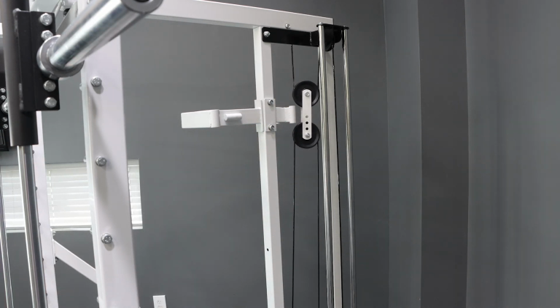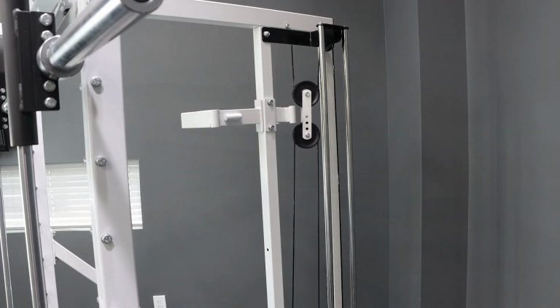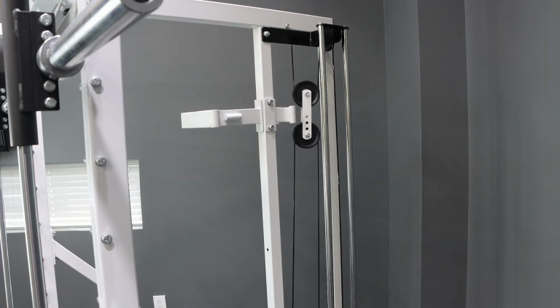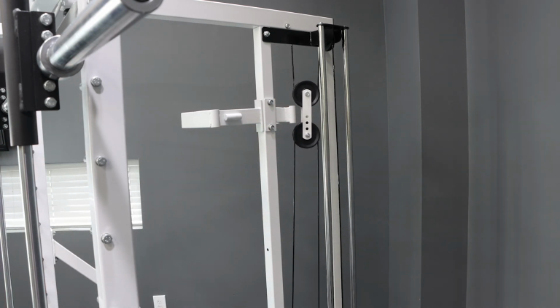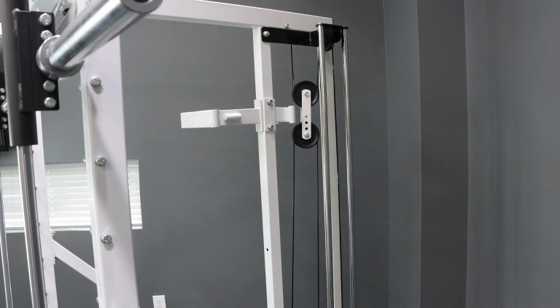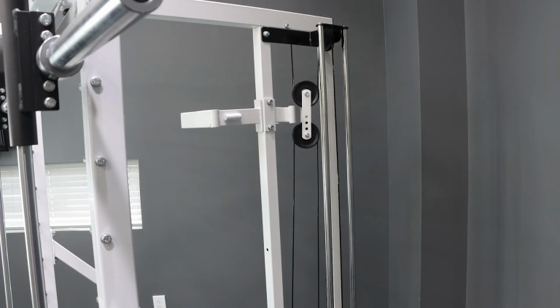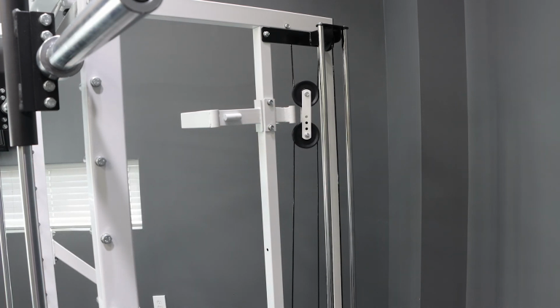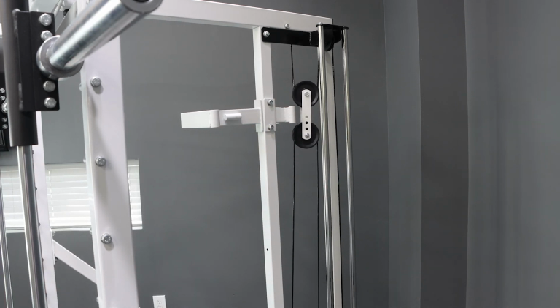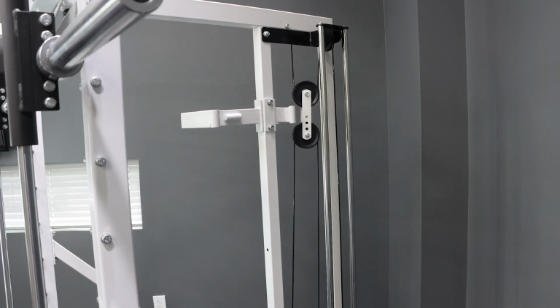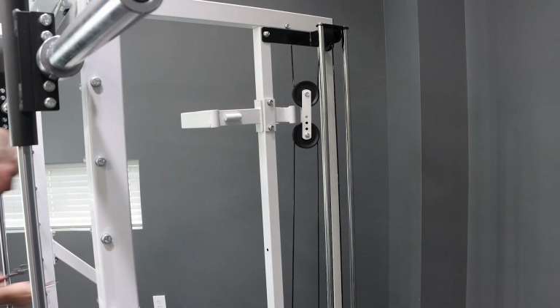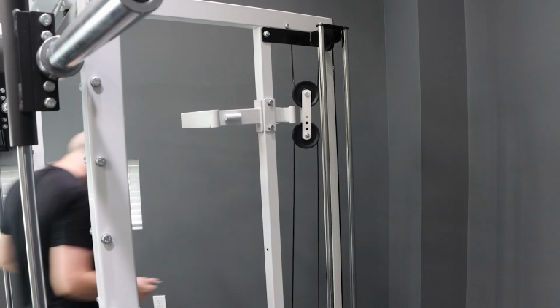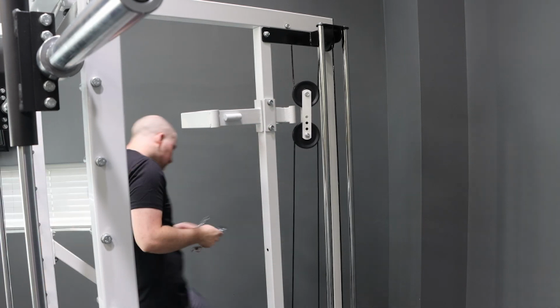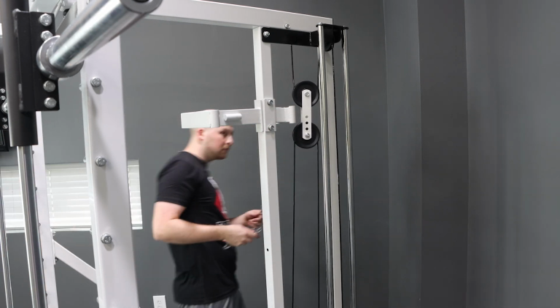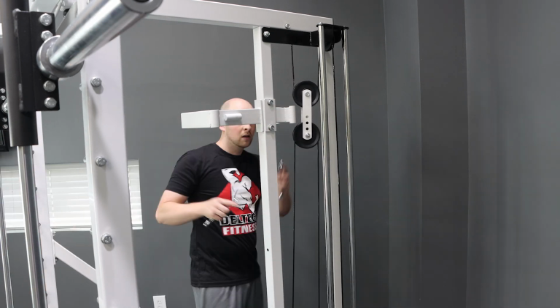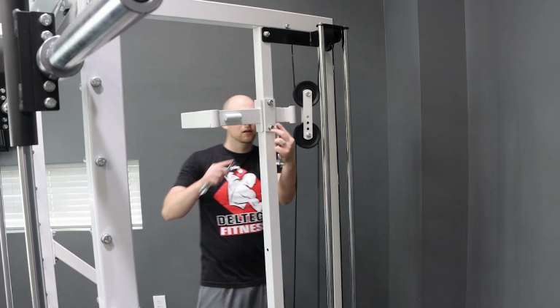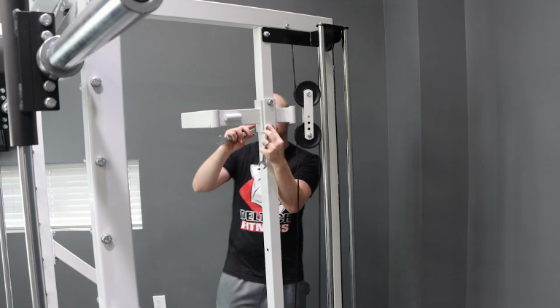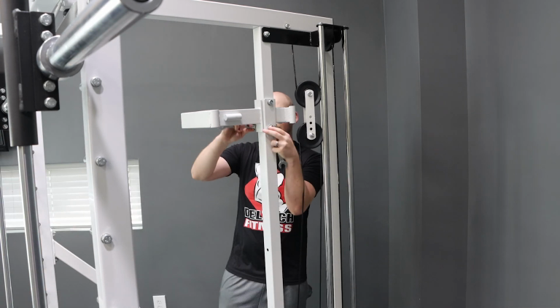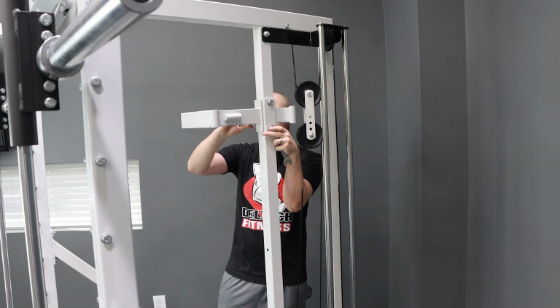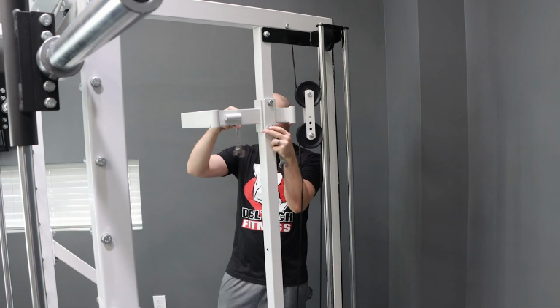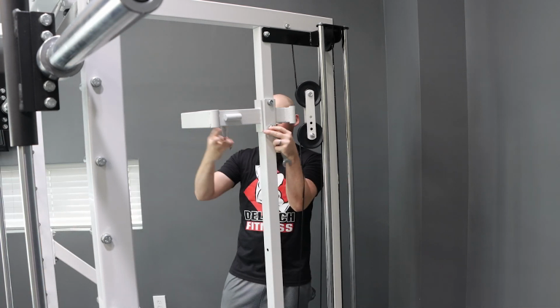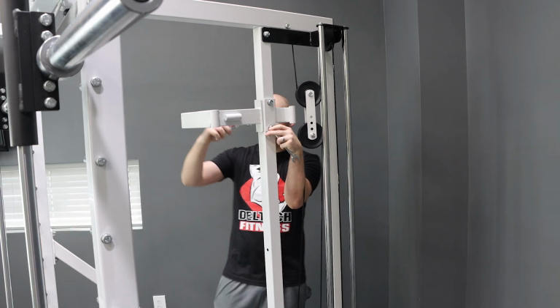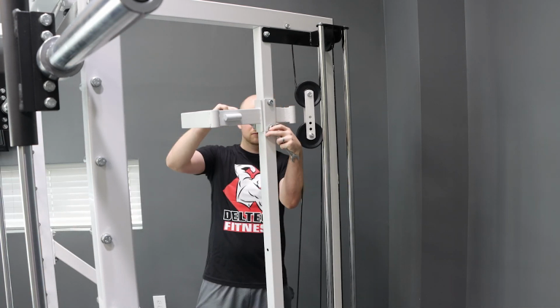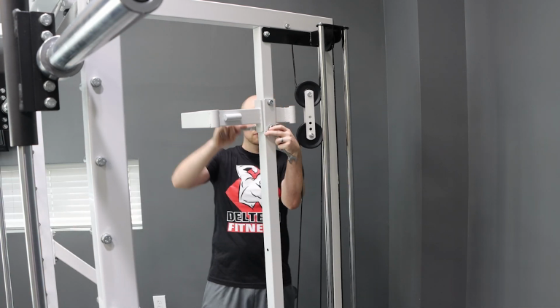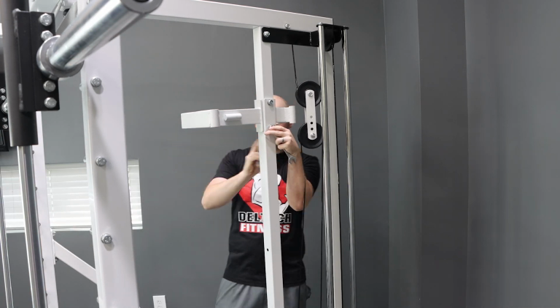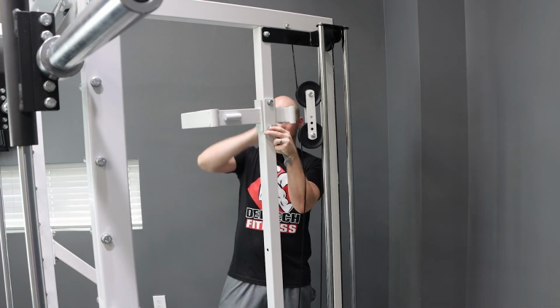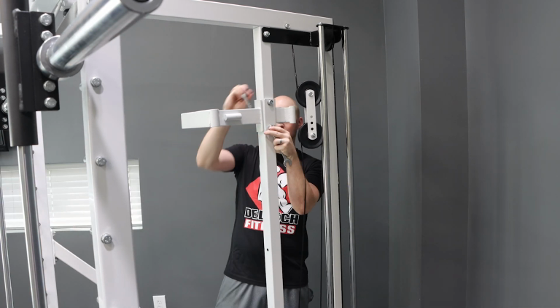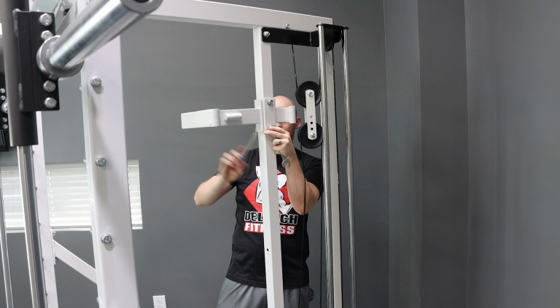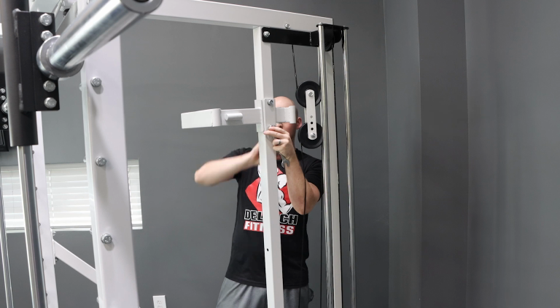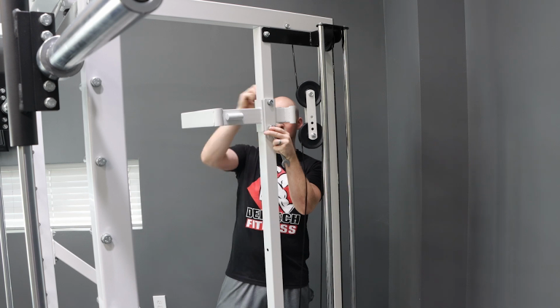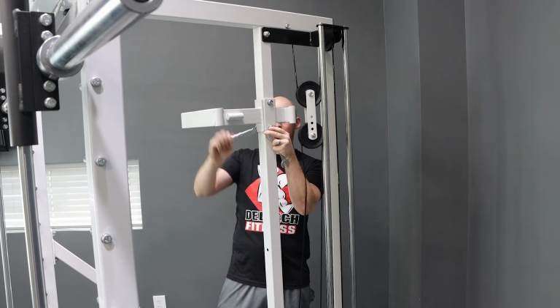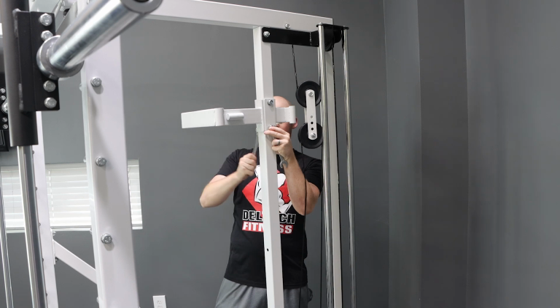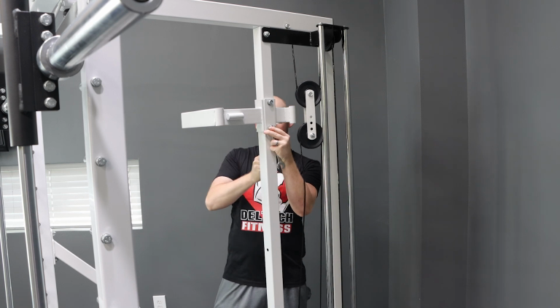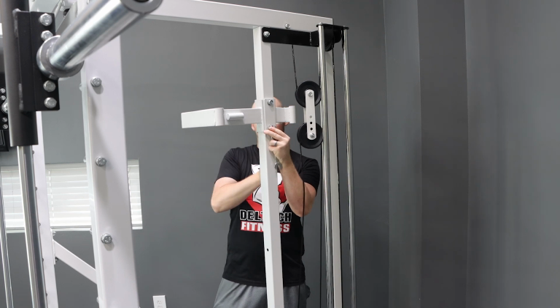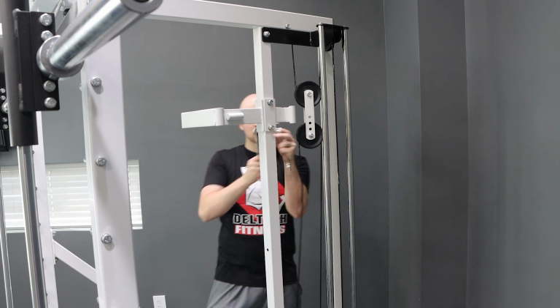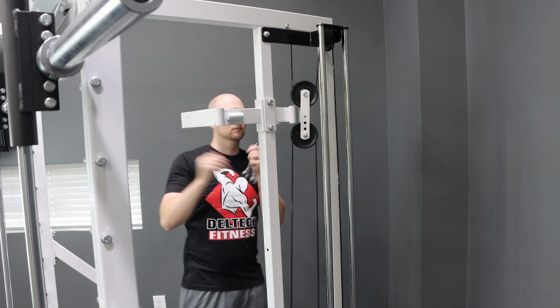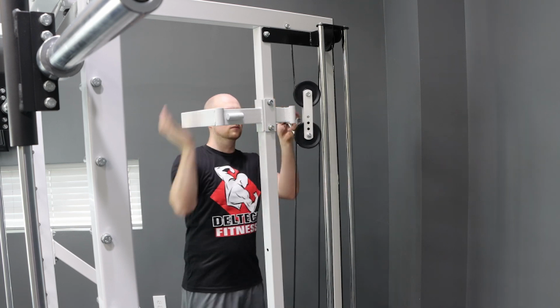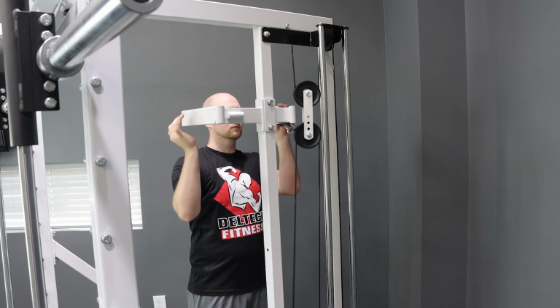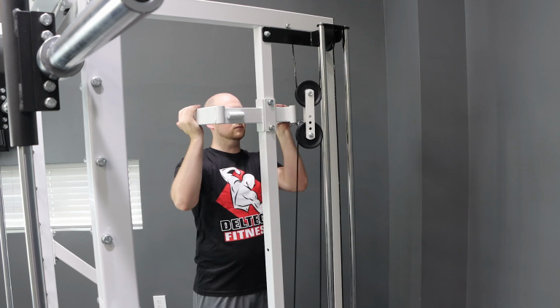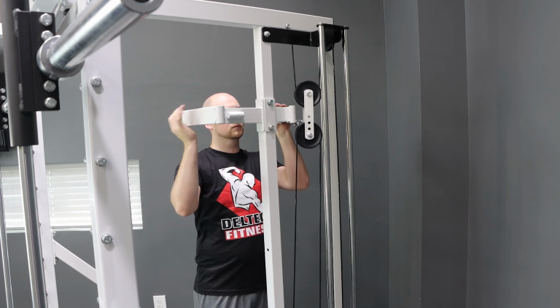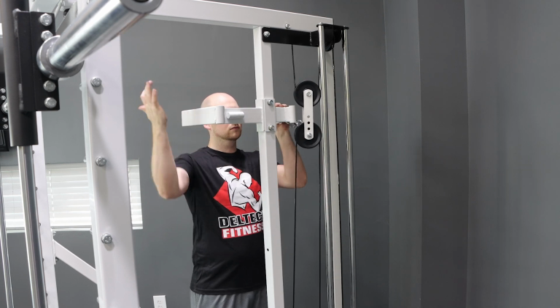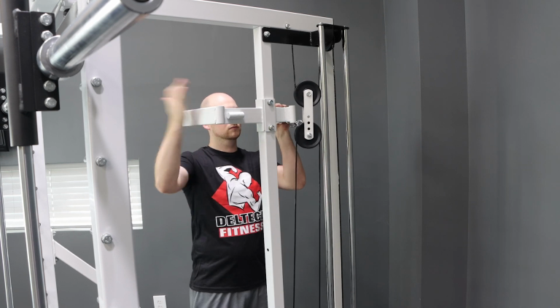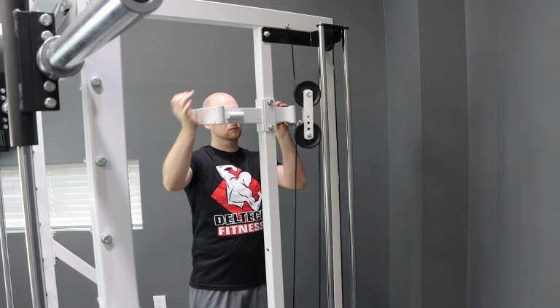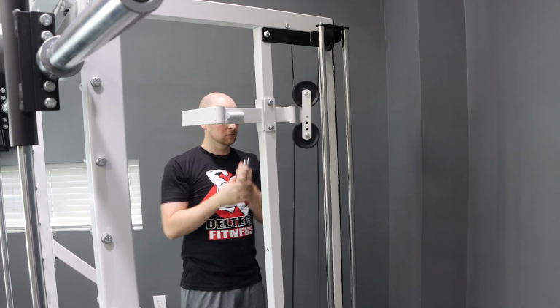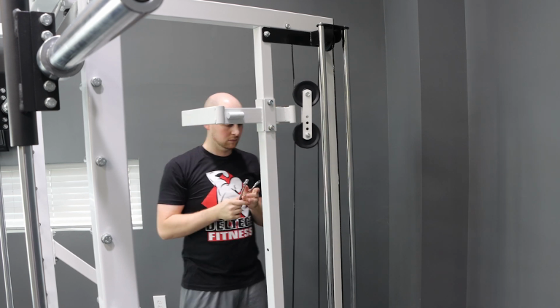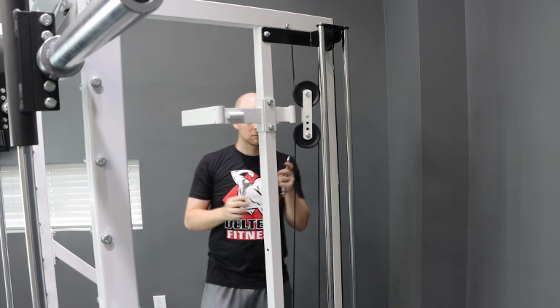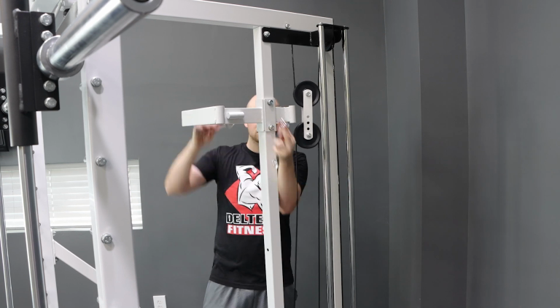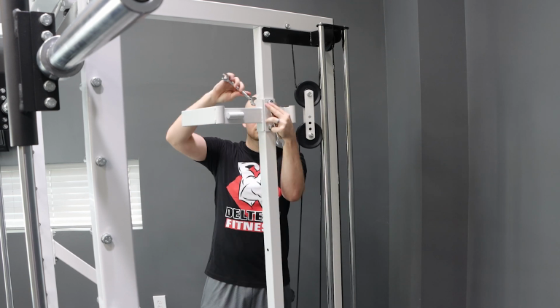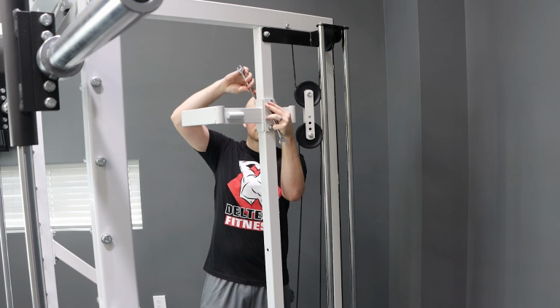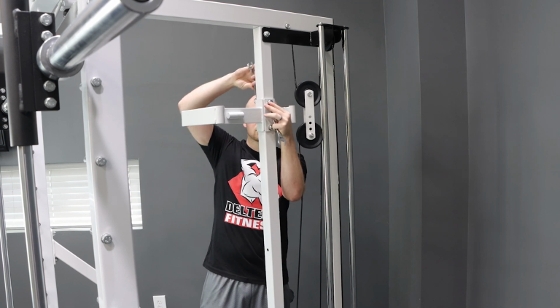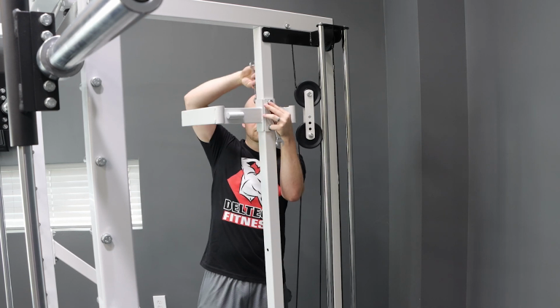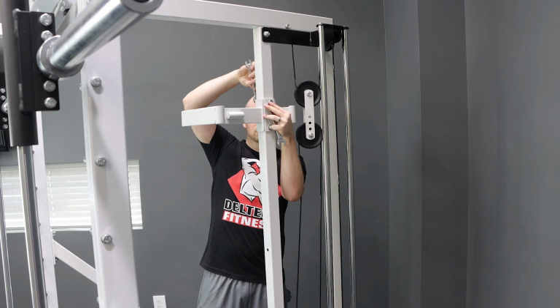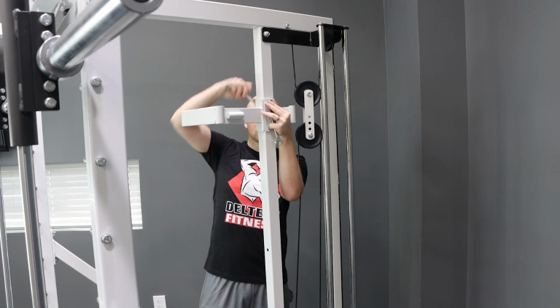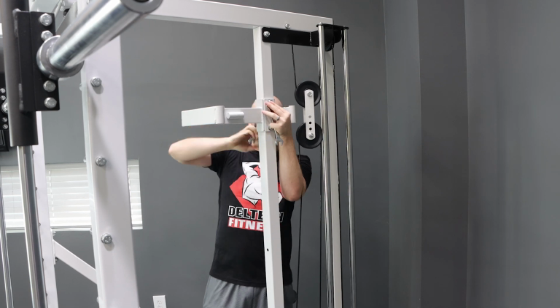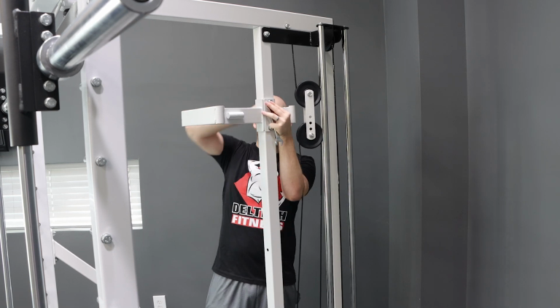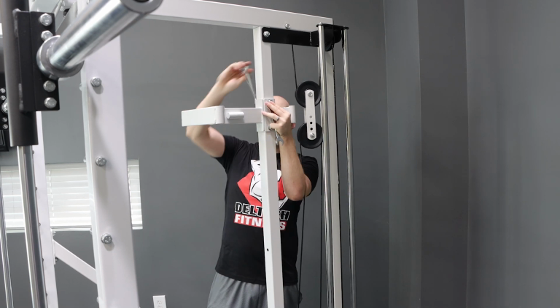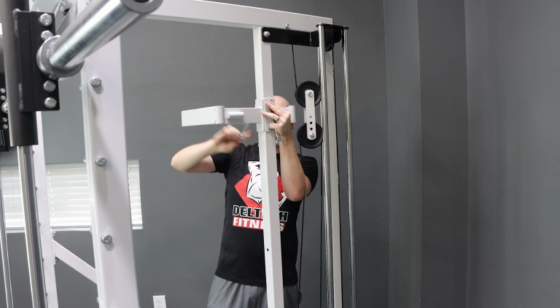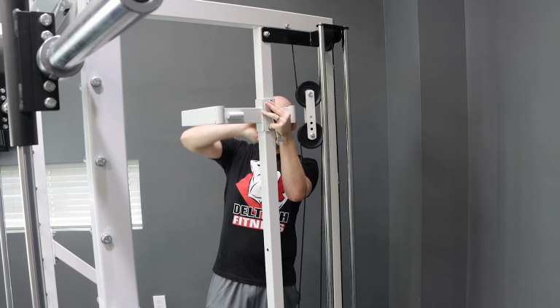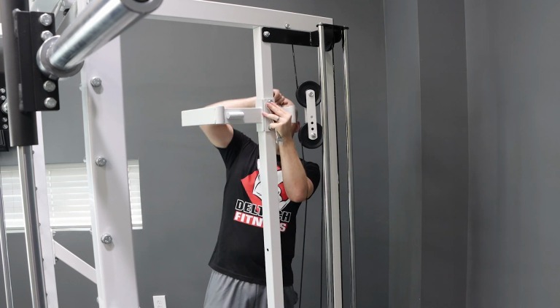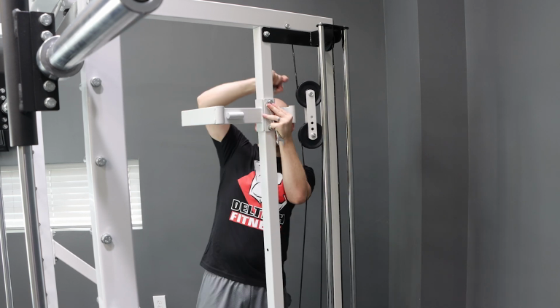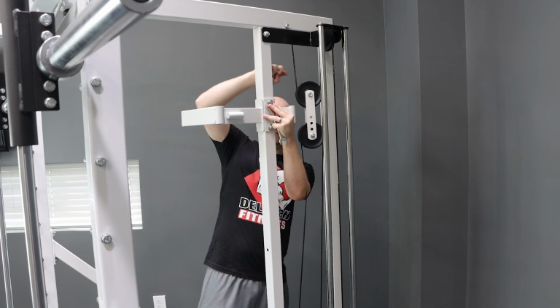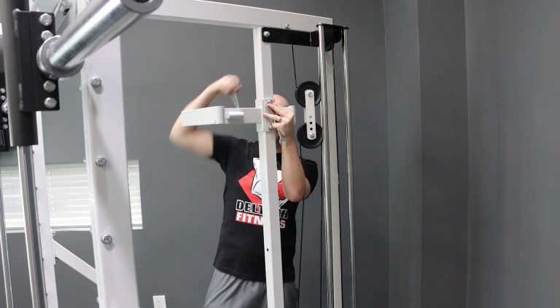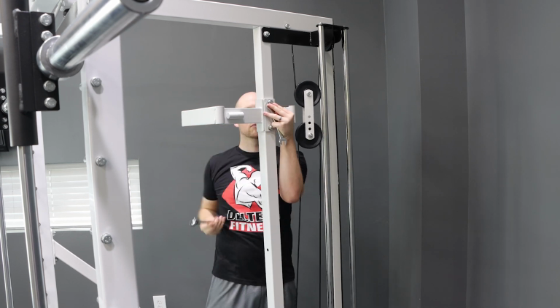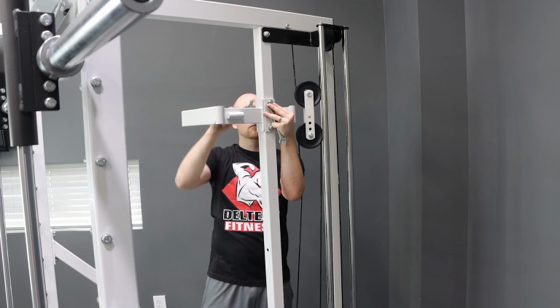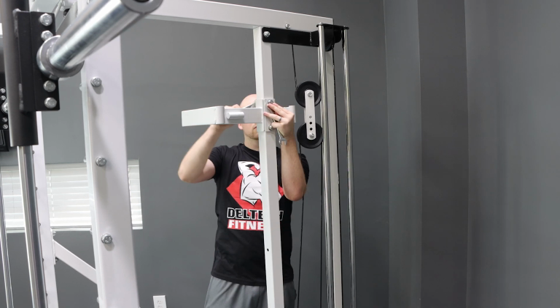I like to start by tightening the bottom bolt, then nudging the arm mount up and straight, then tightening the top.